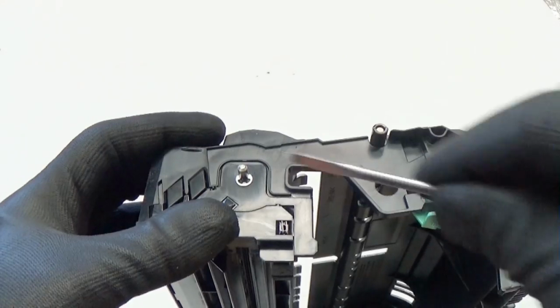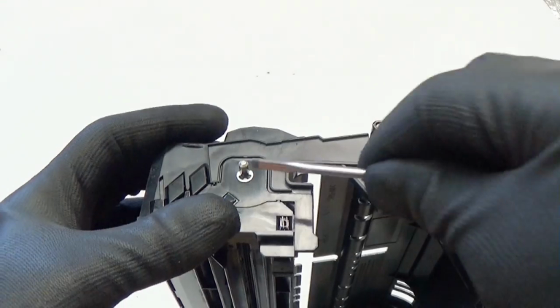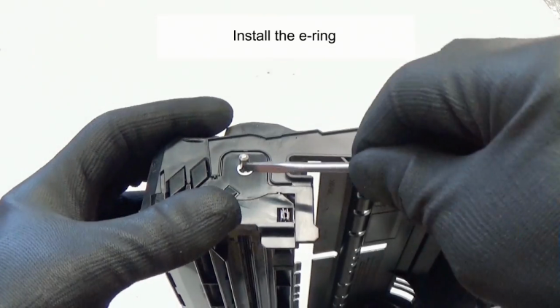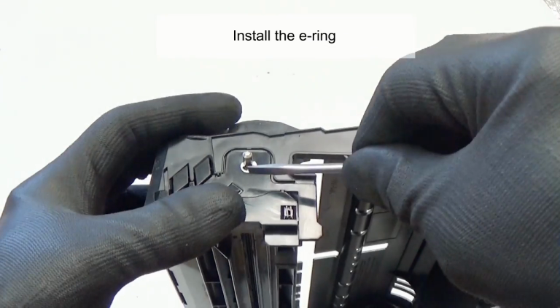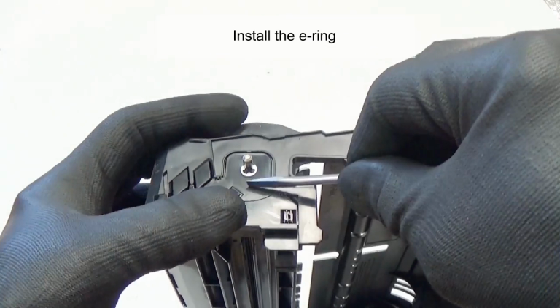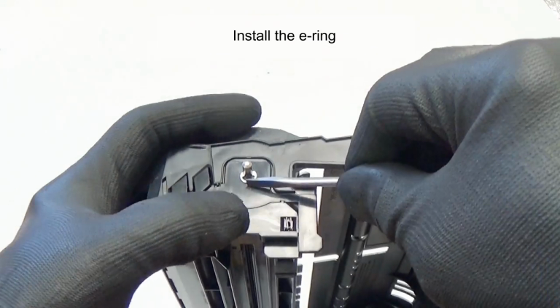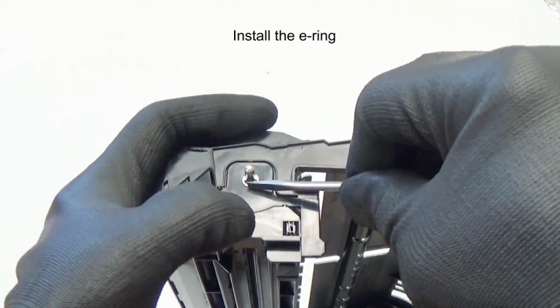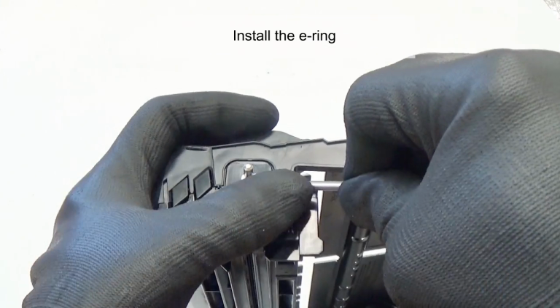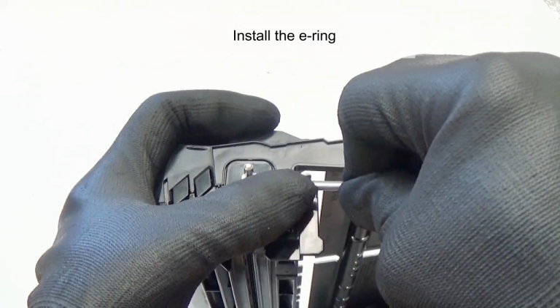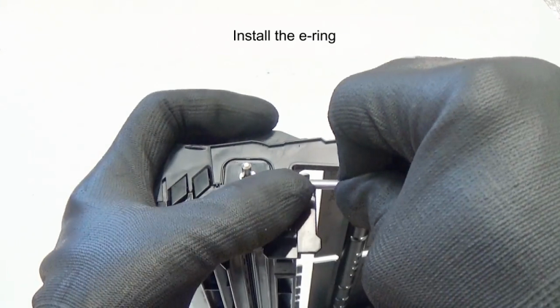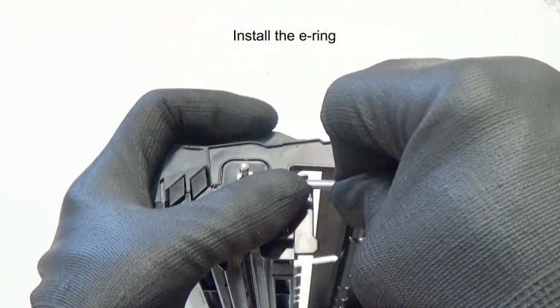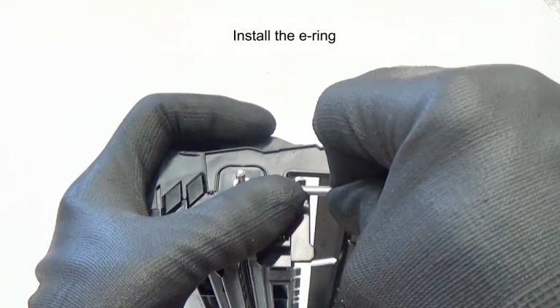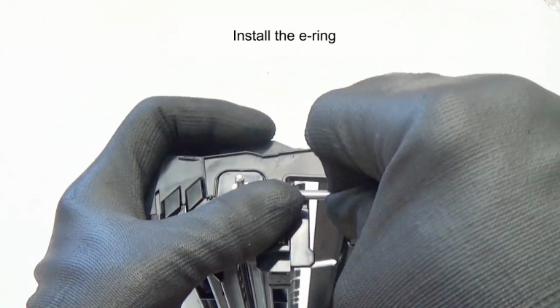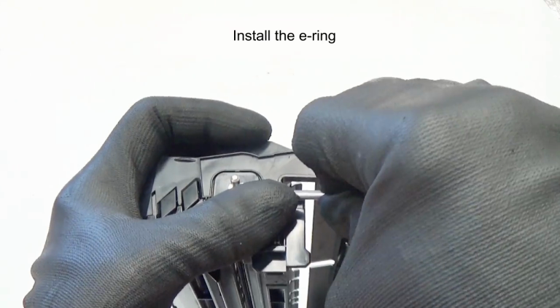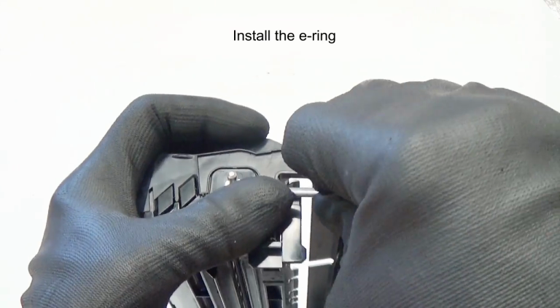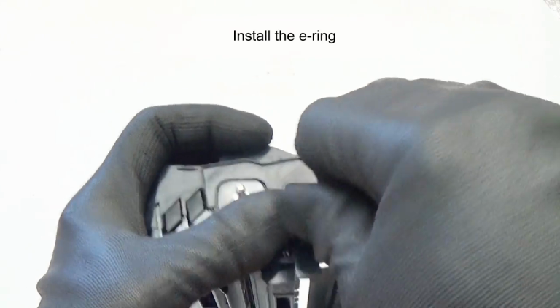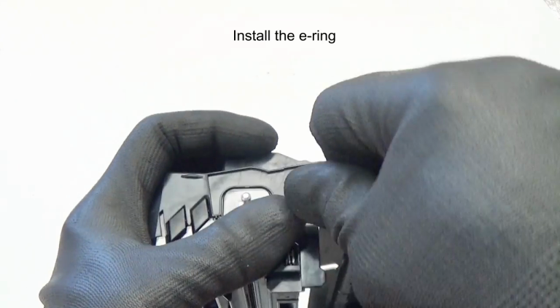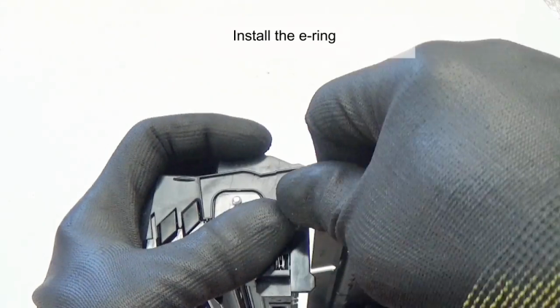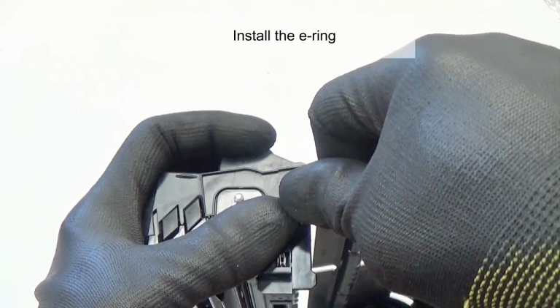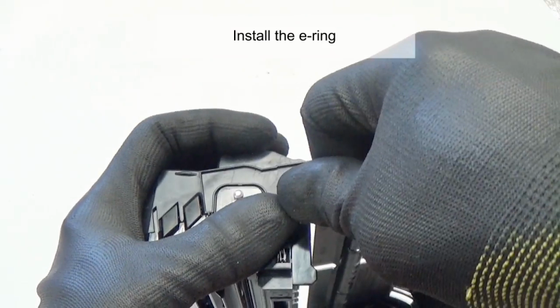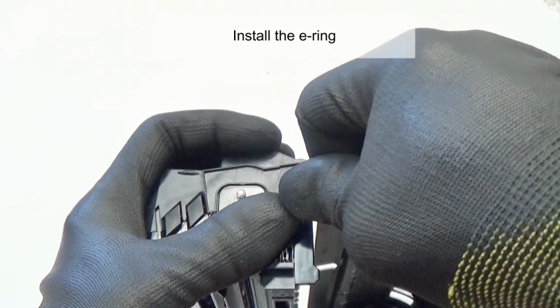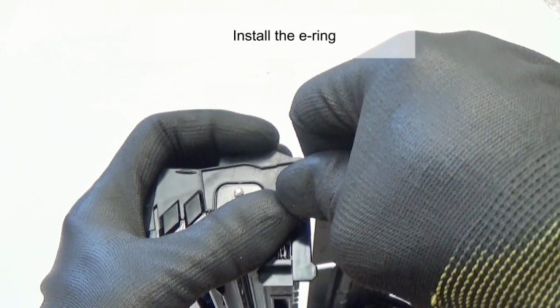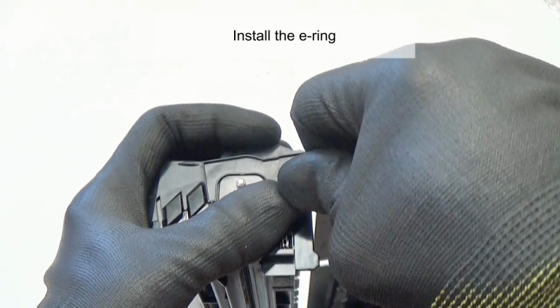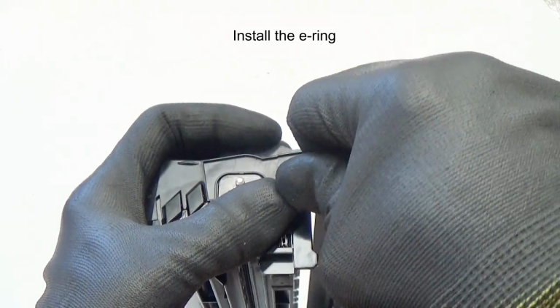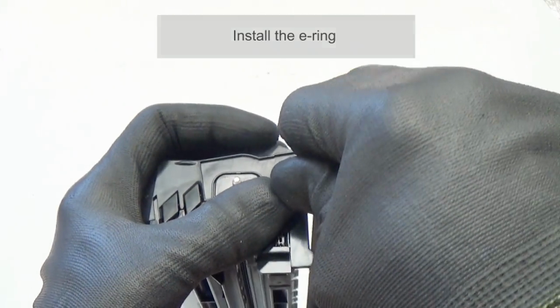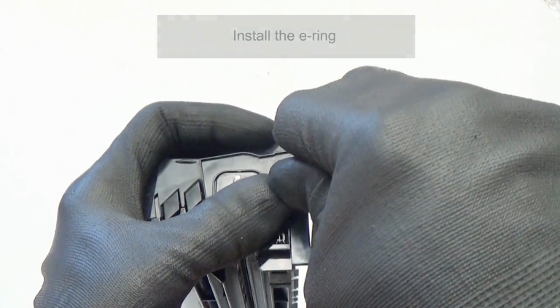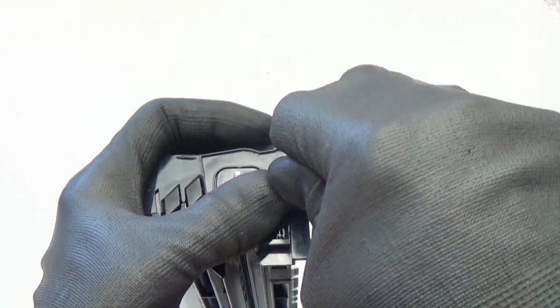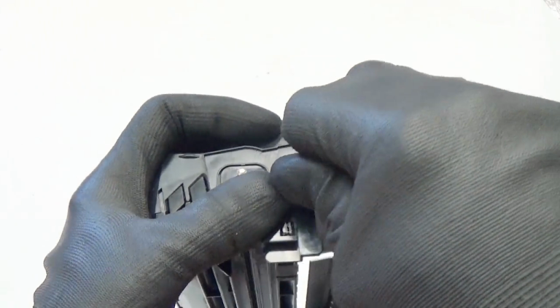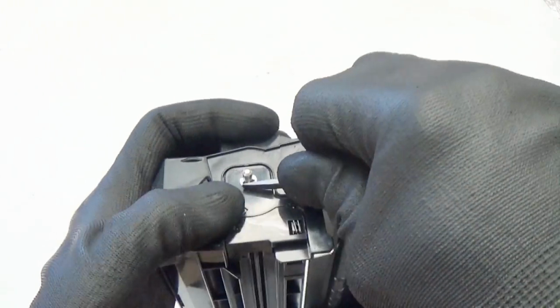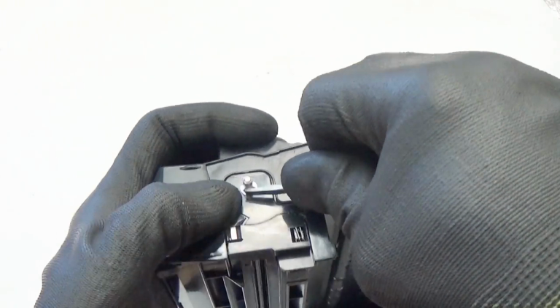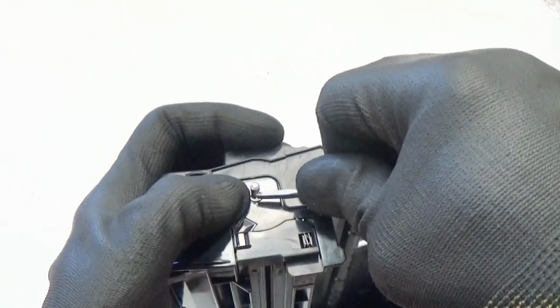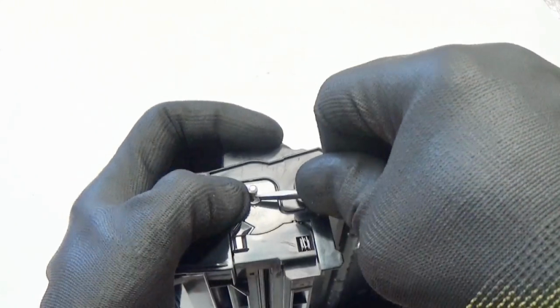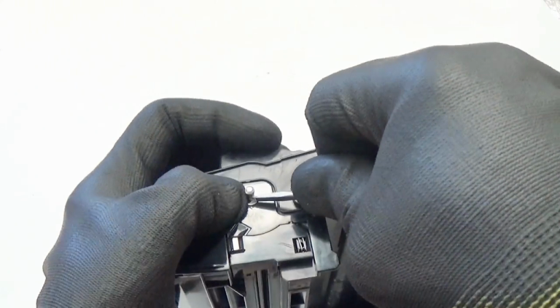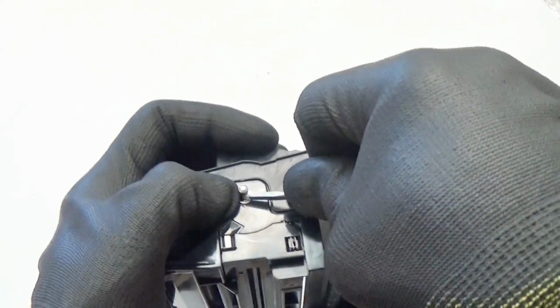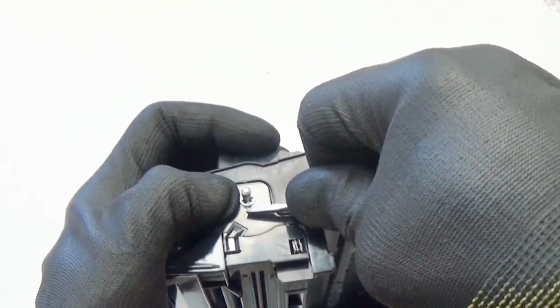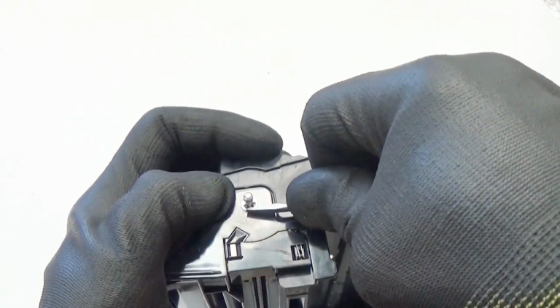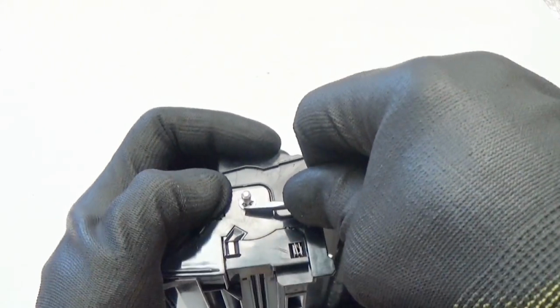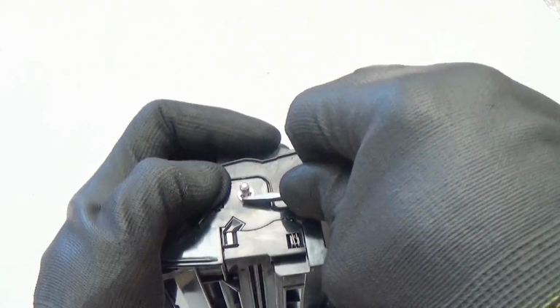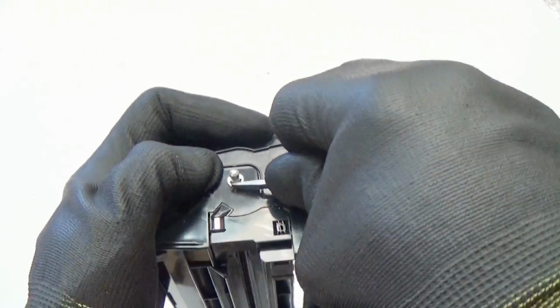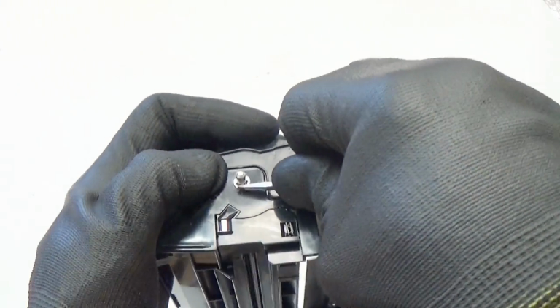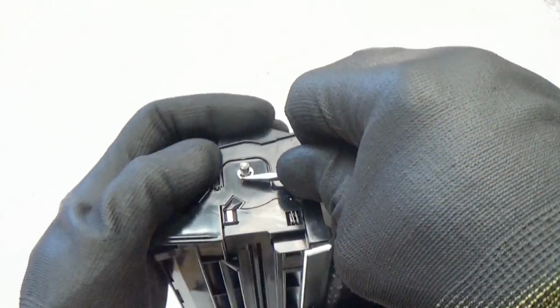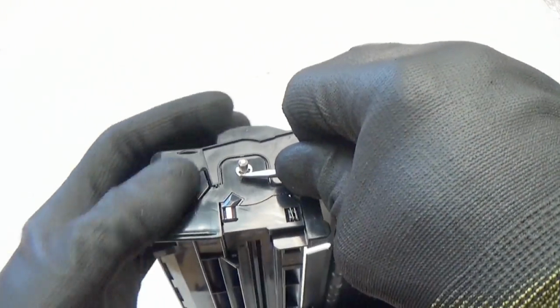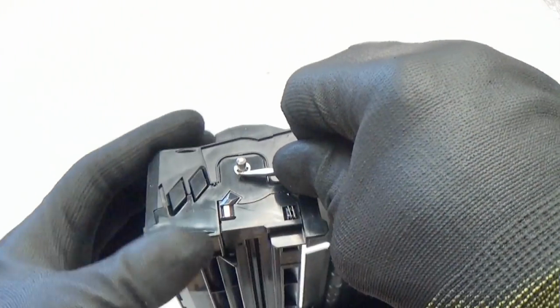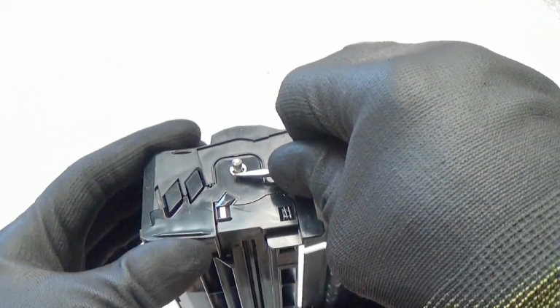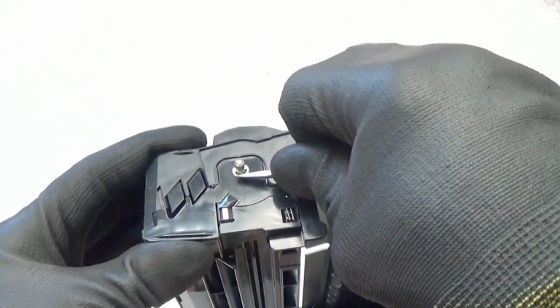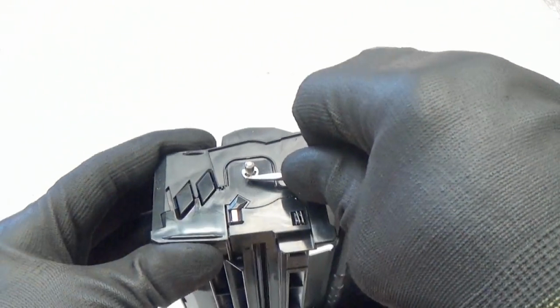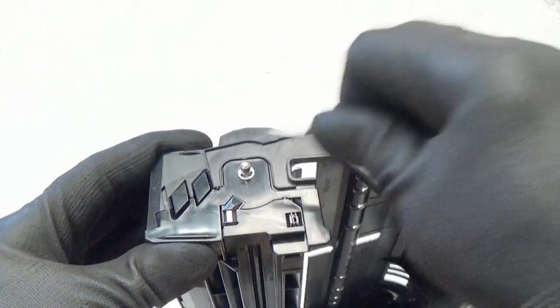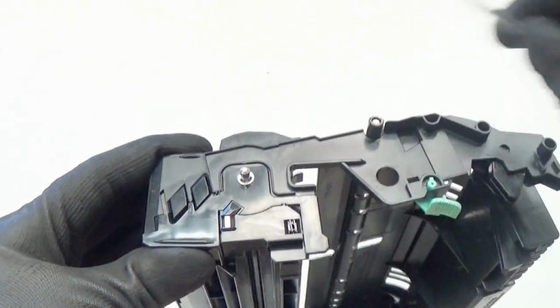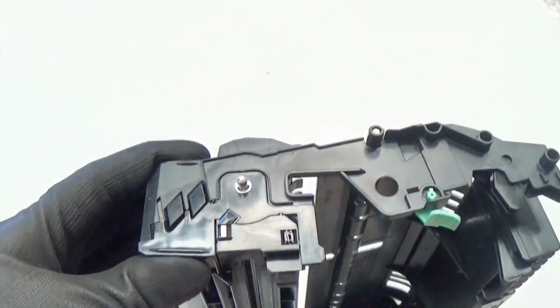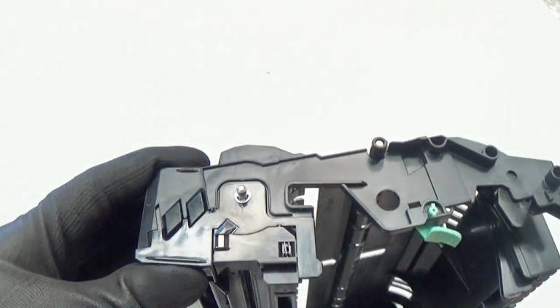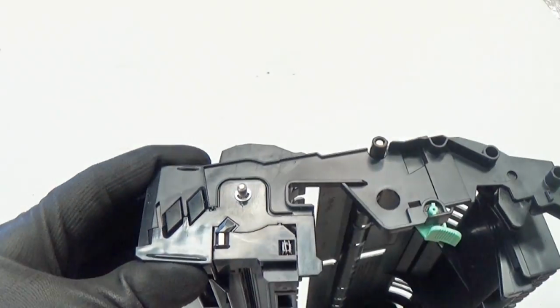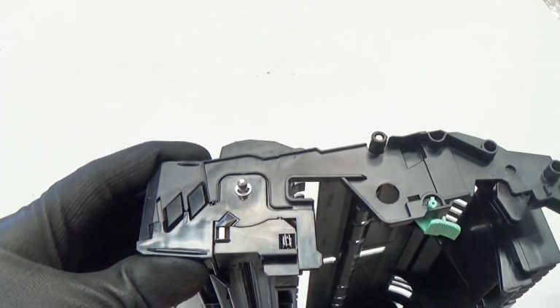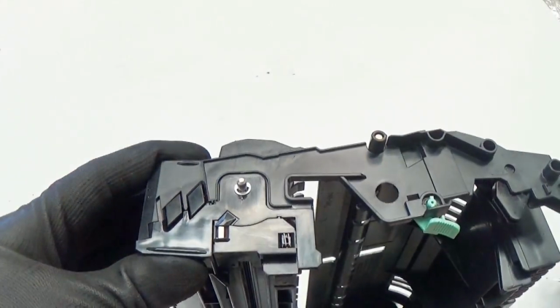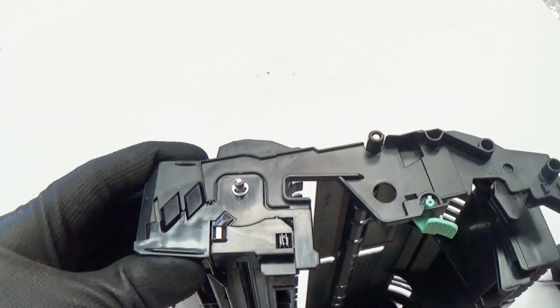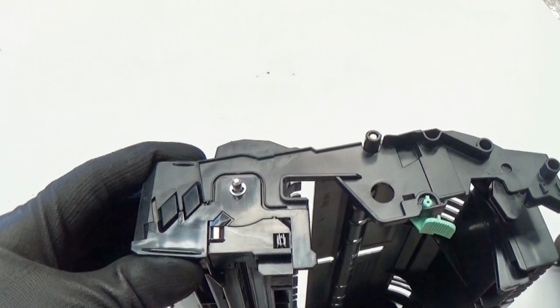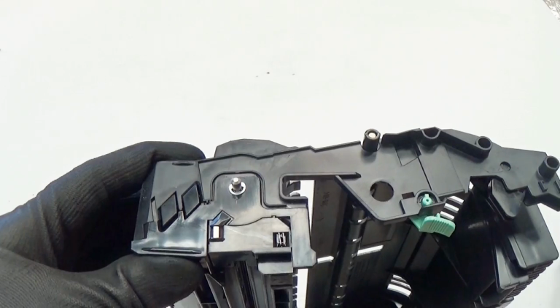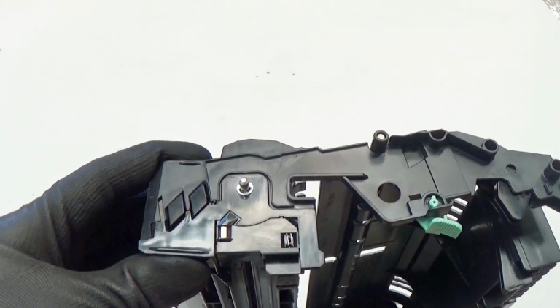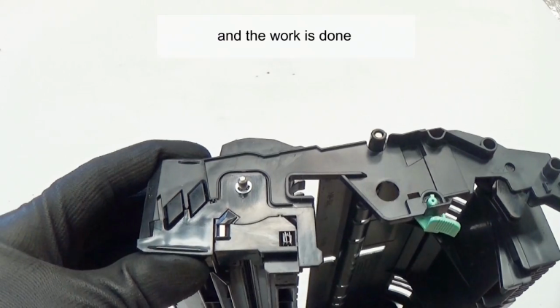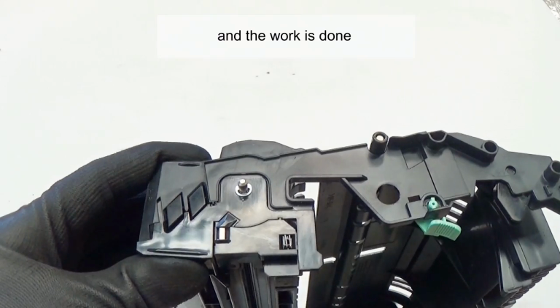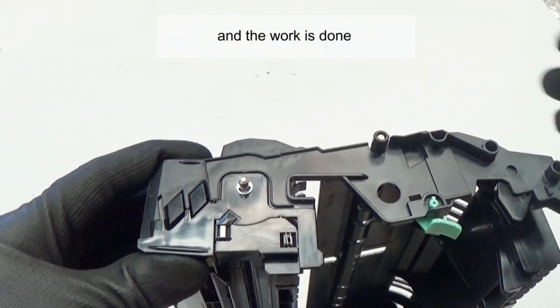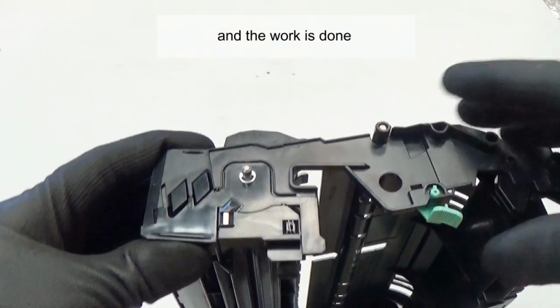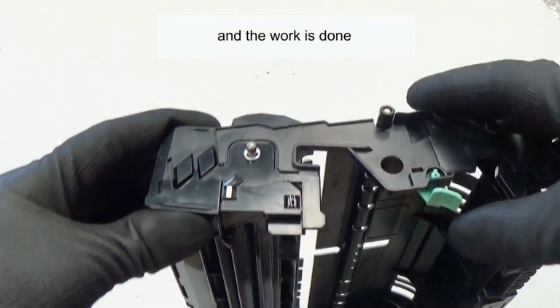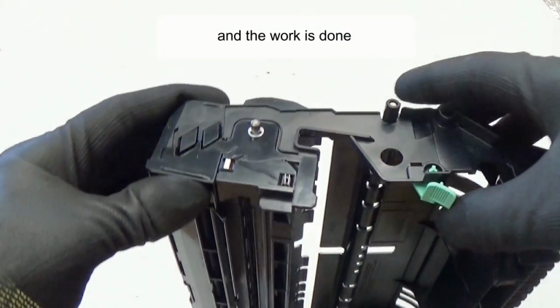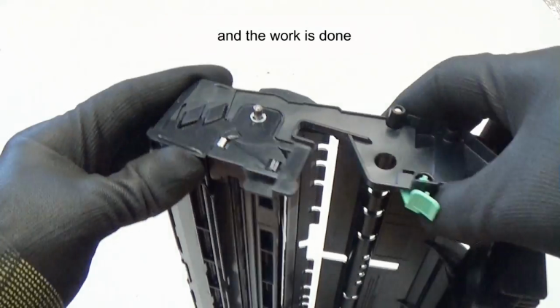Install the E-ring. And the work is done.